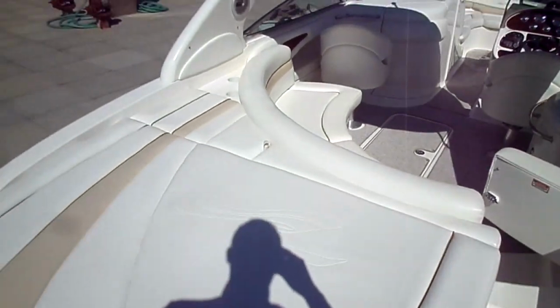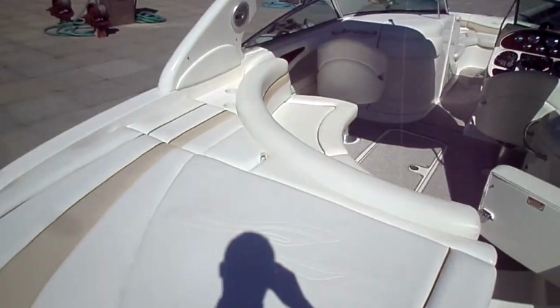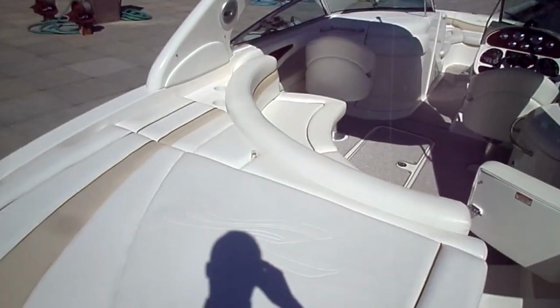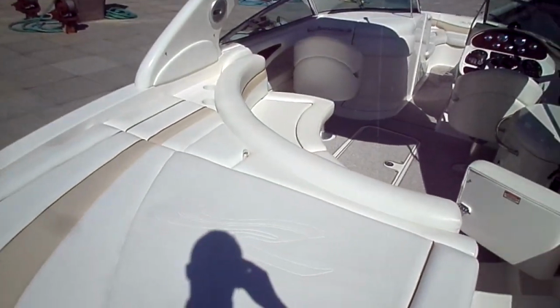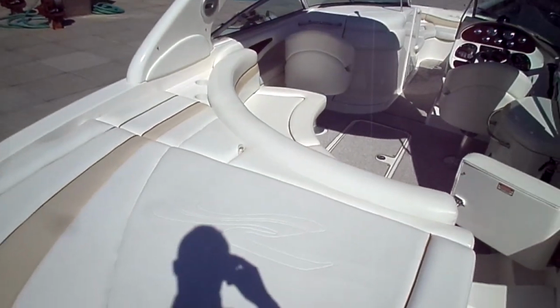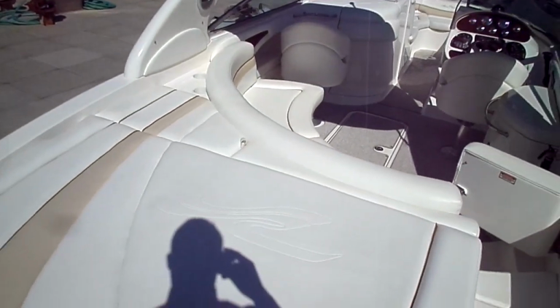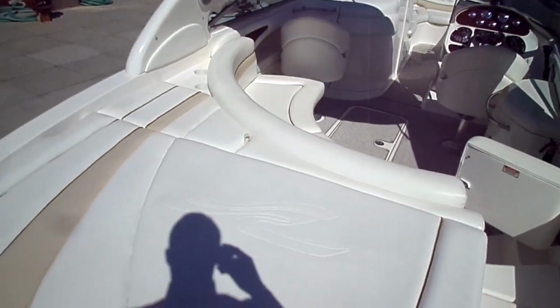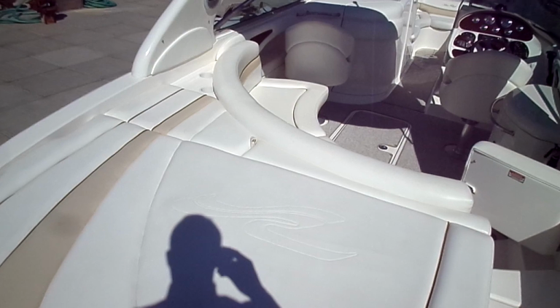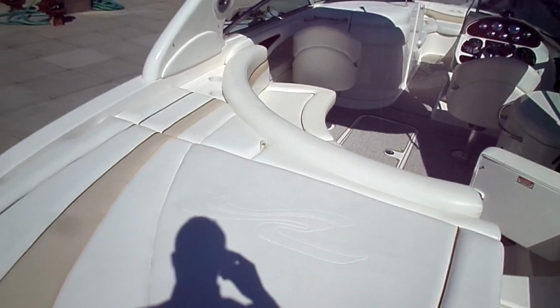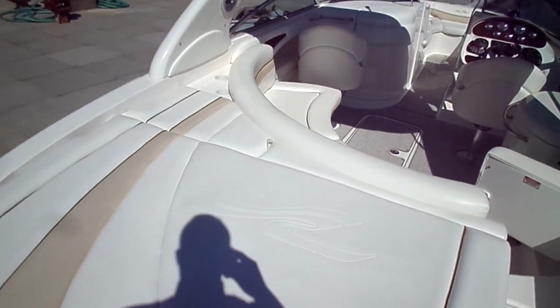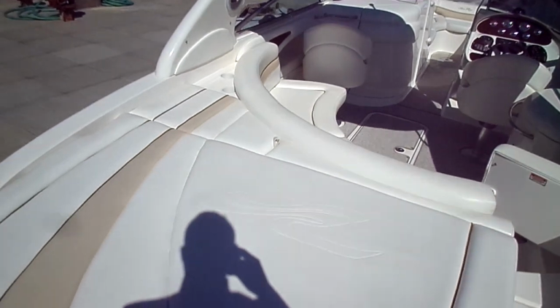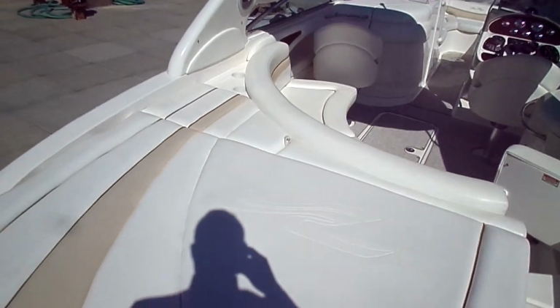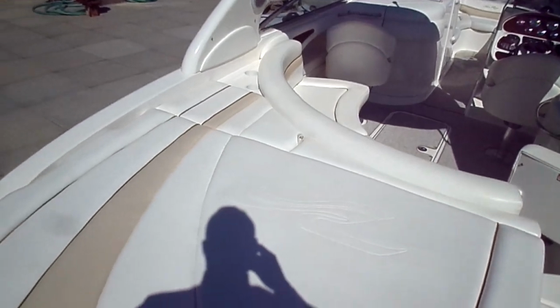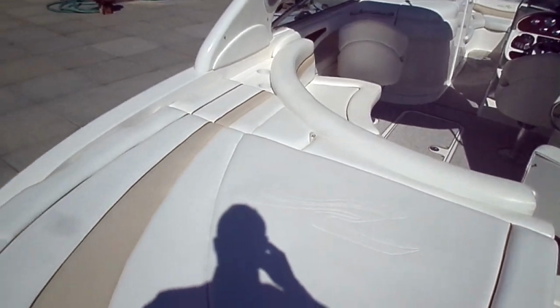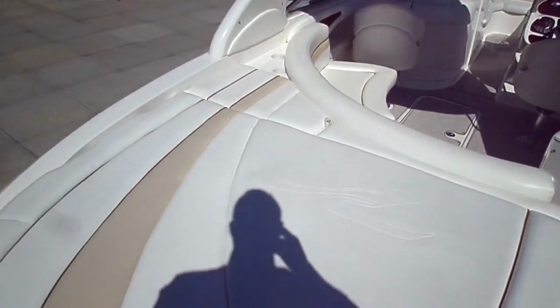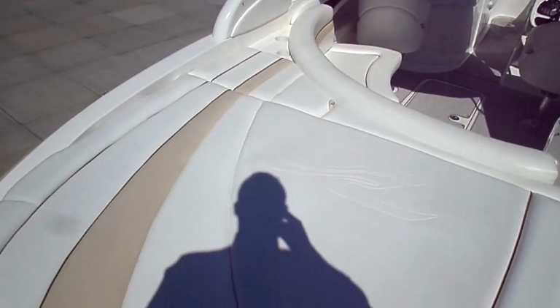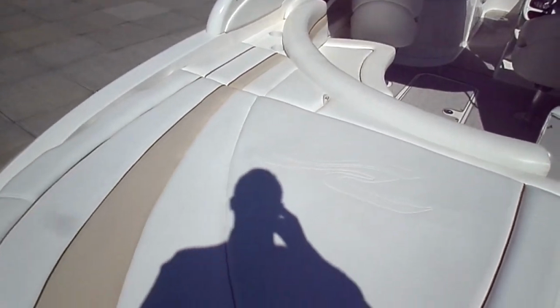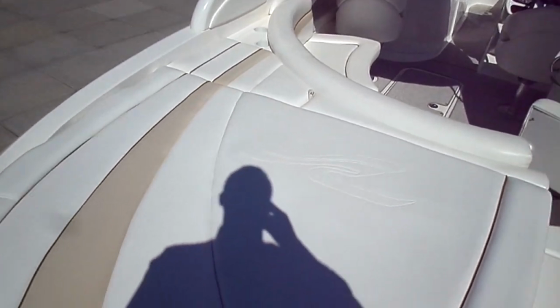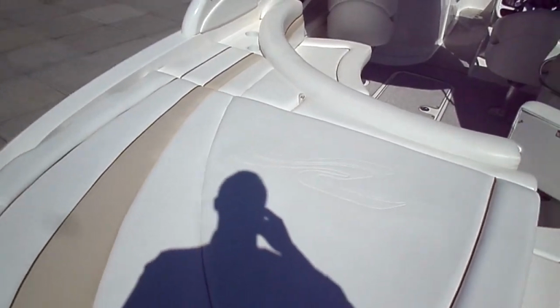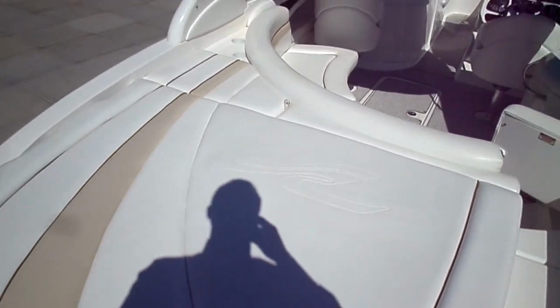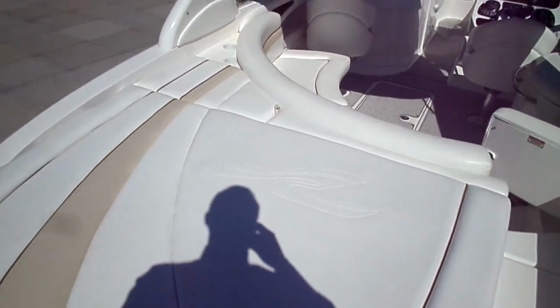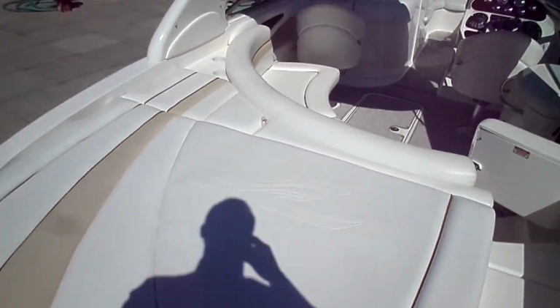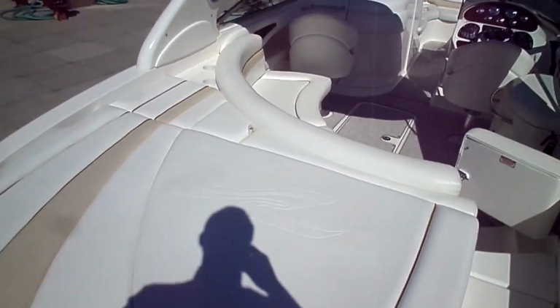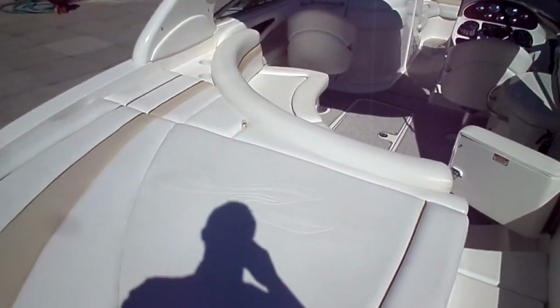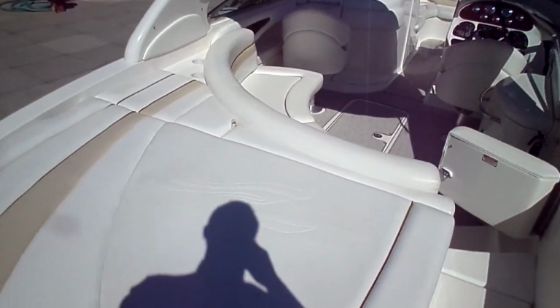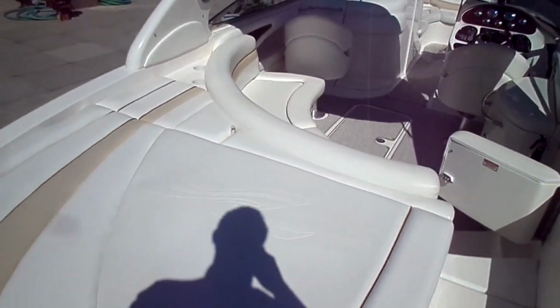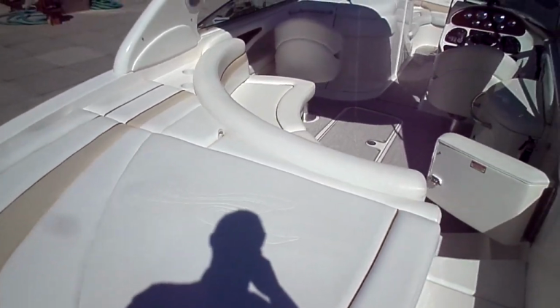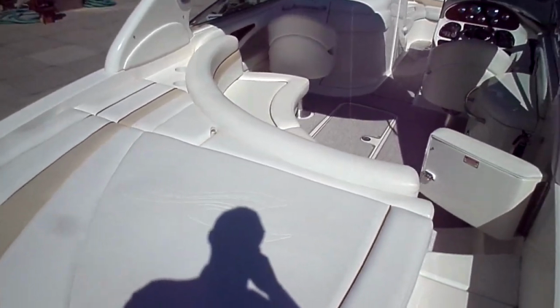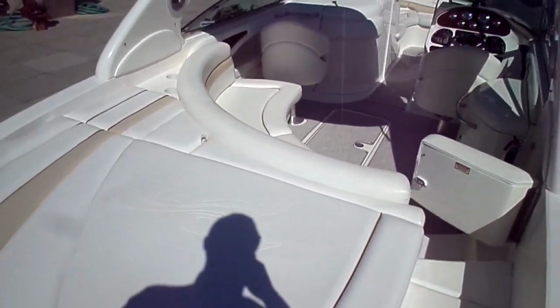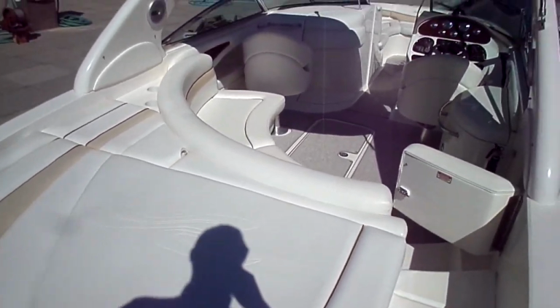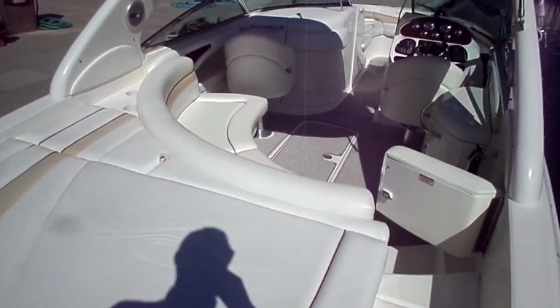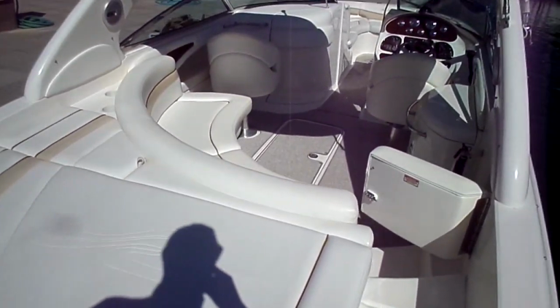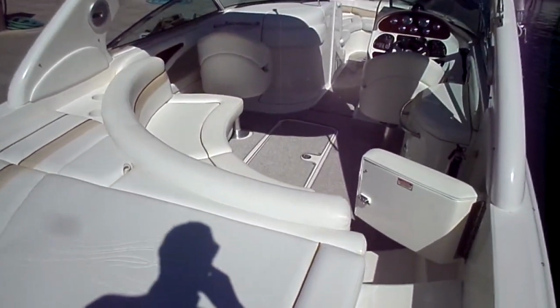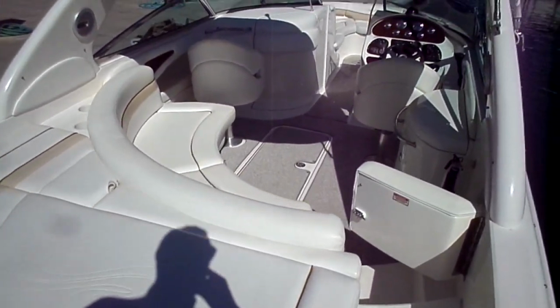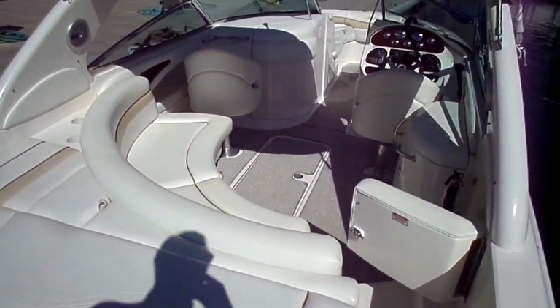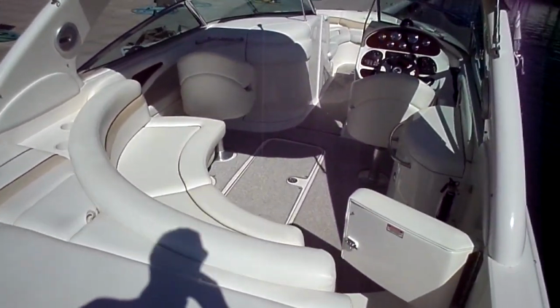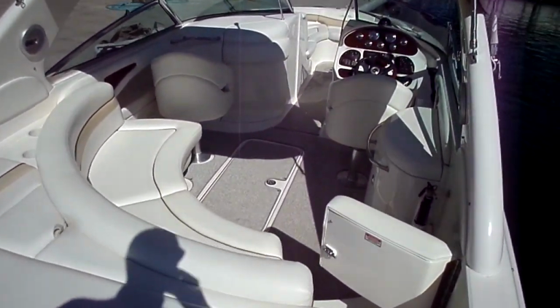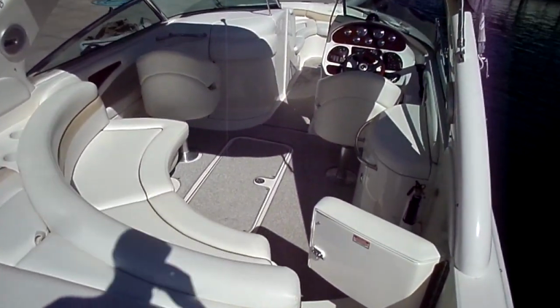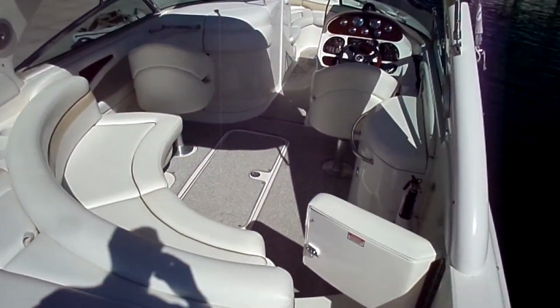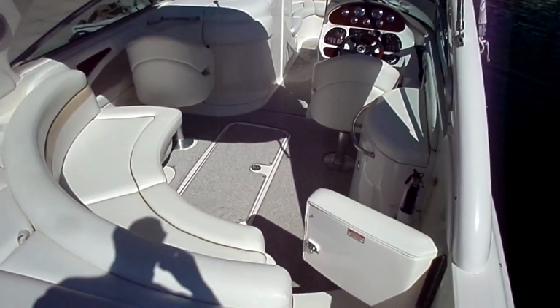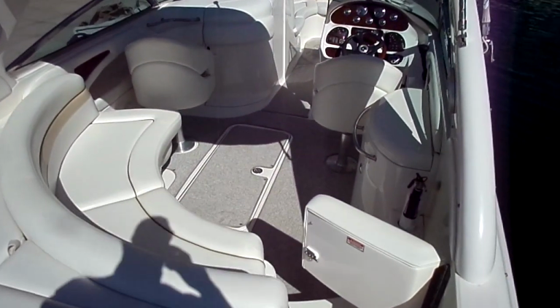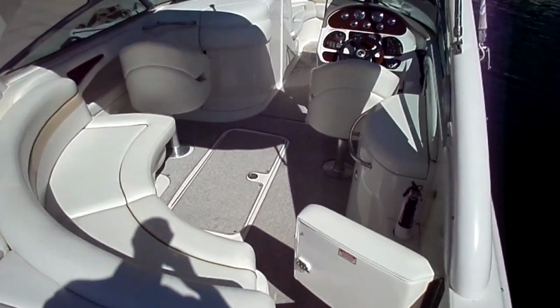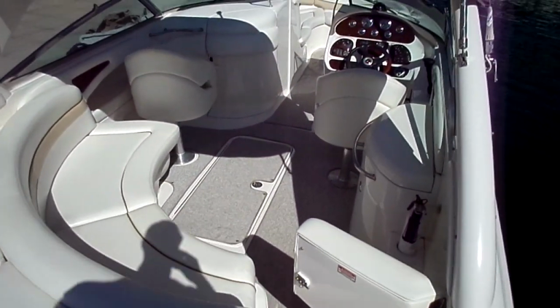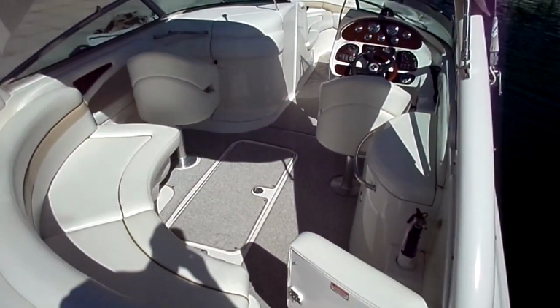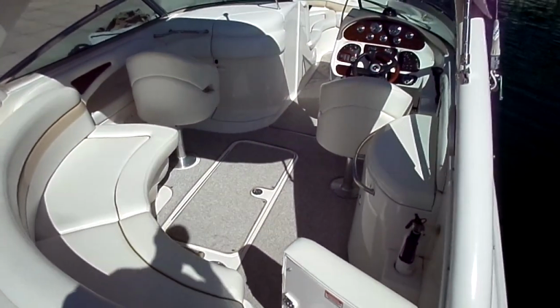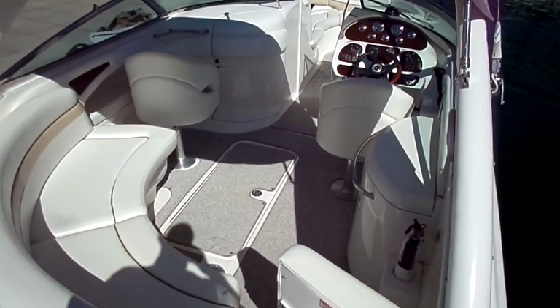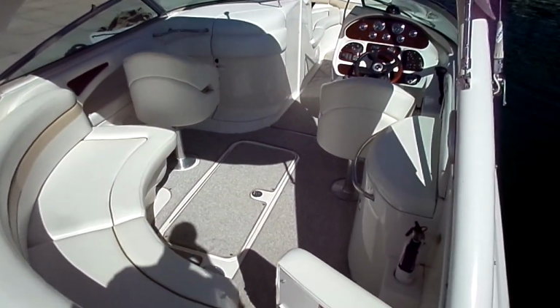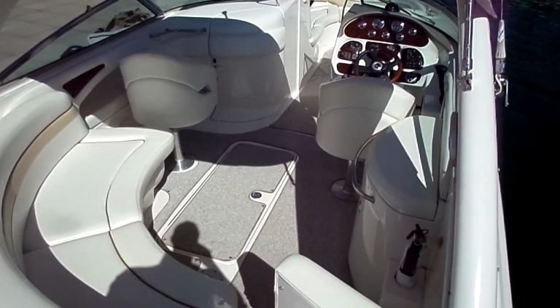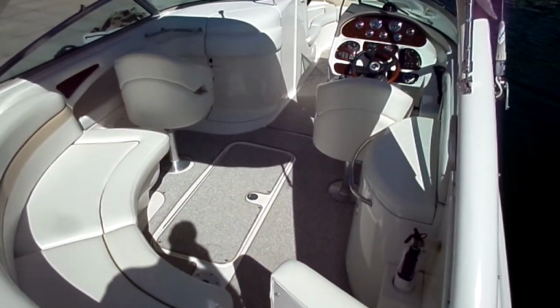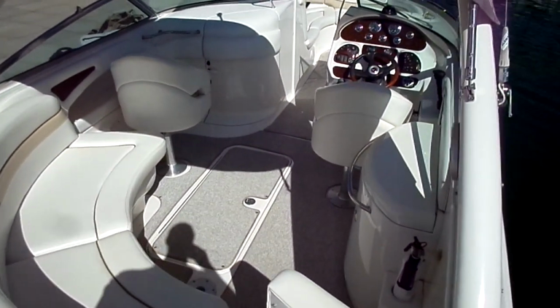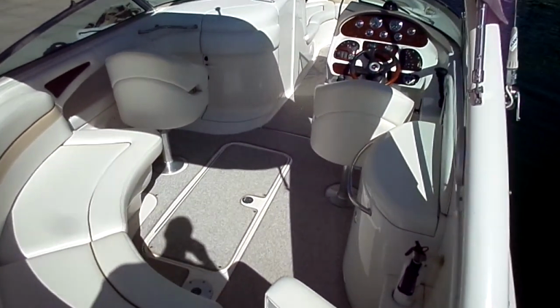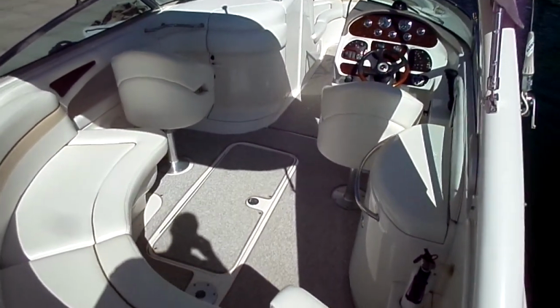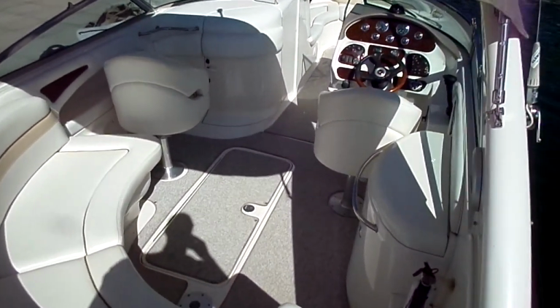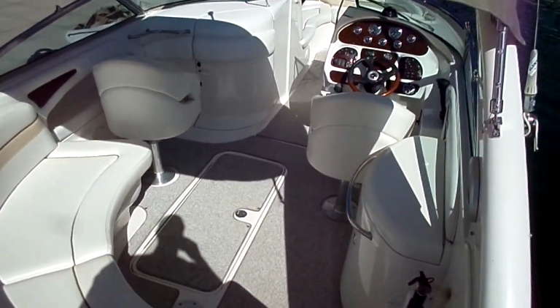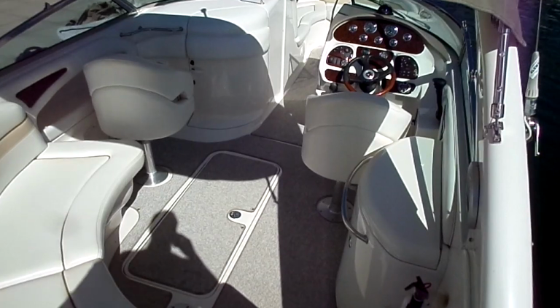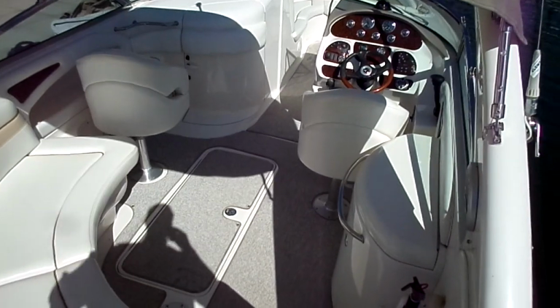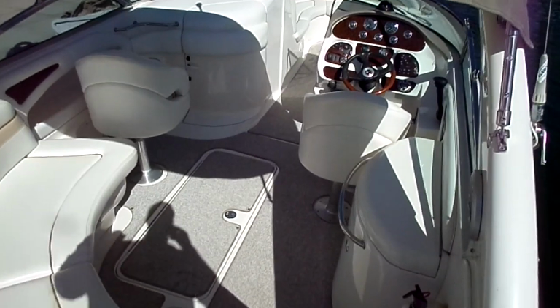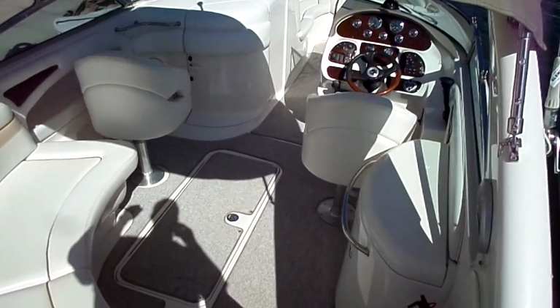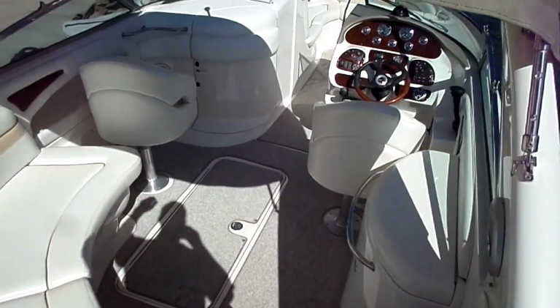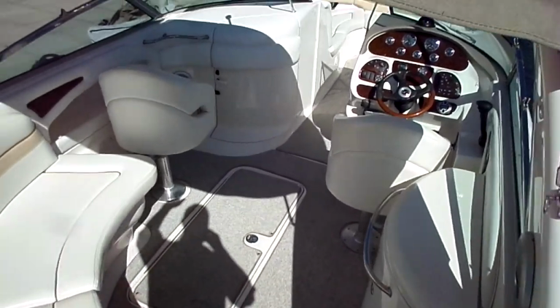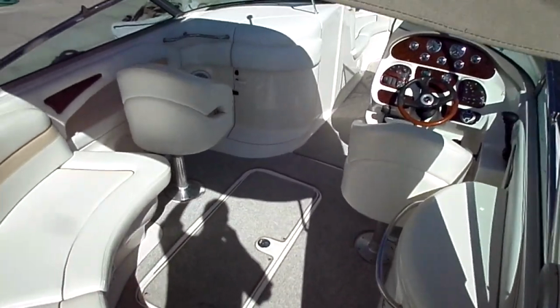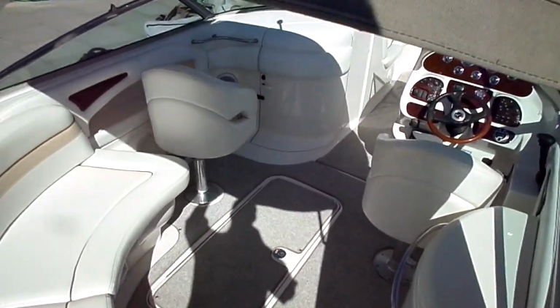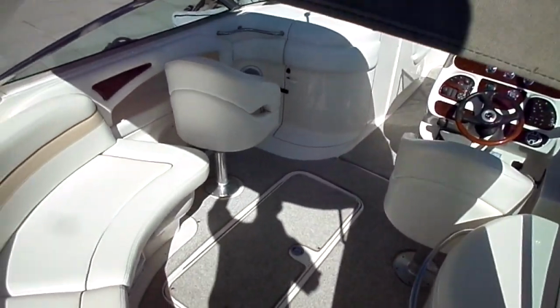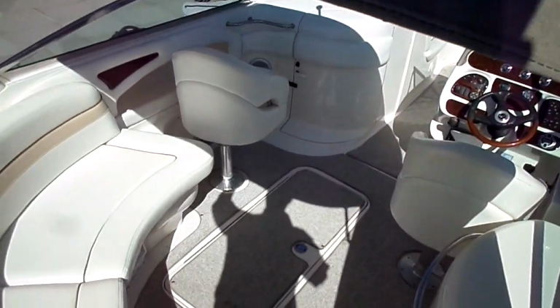We're standing back here at the aft of the boat. This is a huge sun pad, very usable, especially in our market. Easy access on the swim pad of the boat.